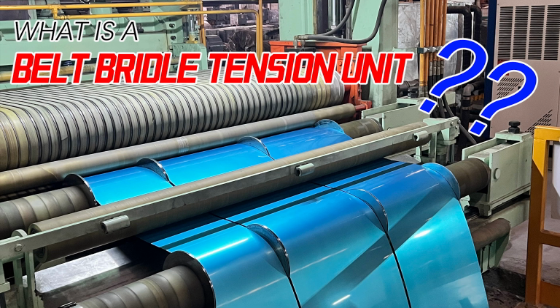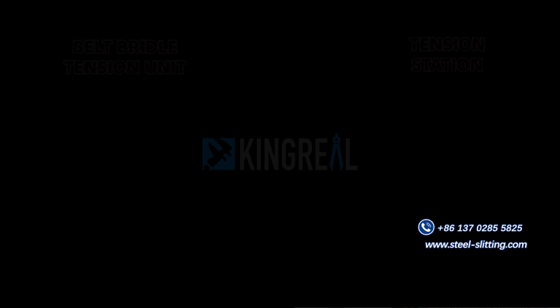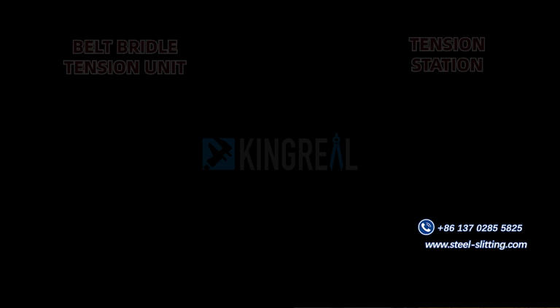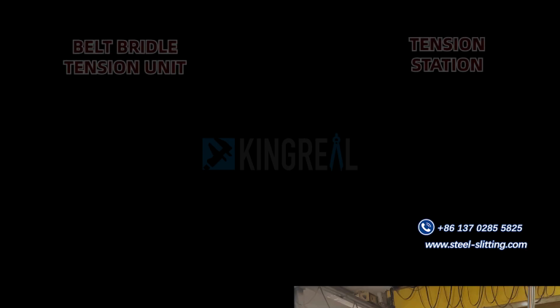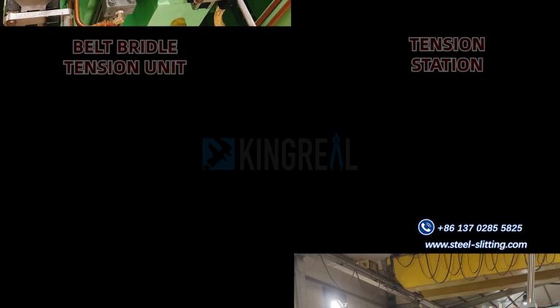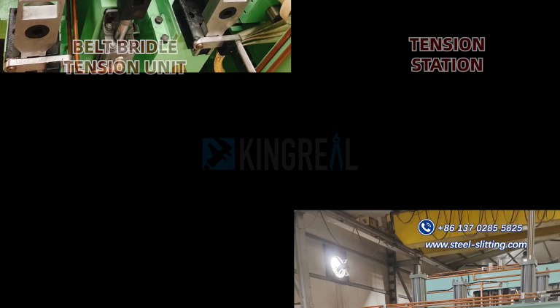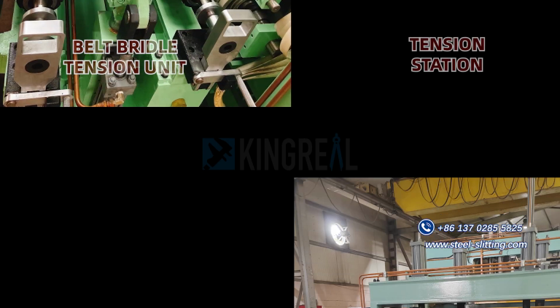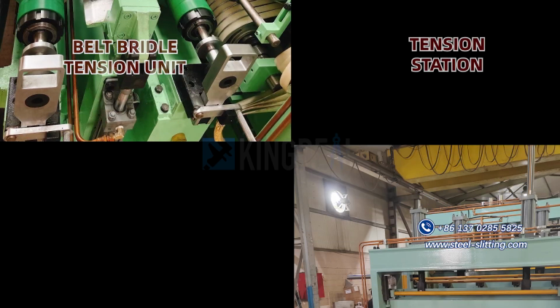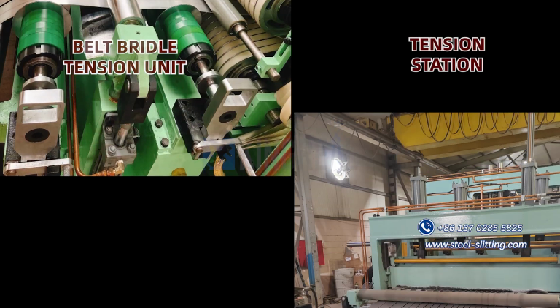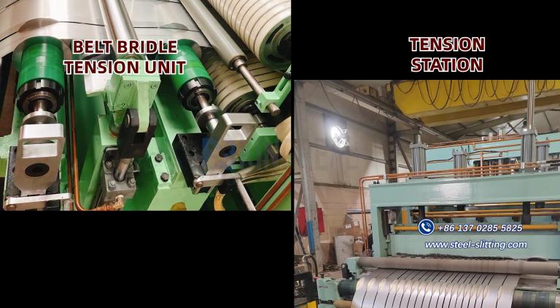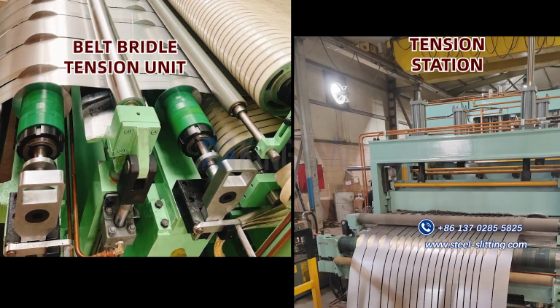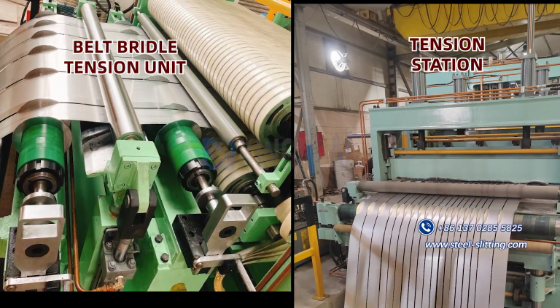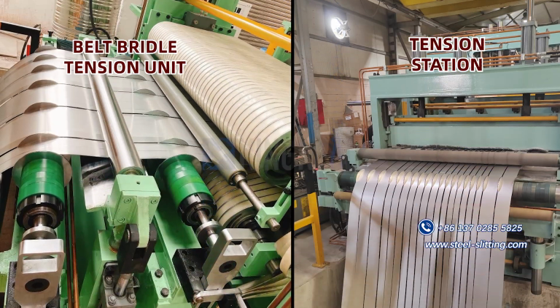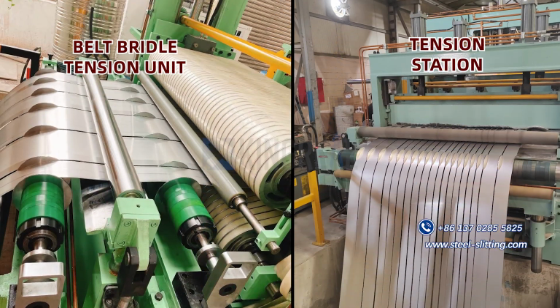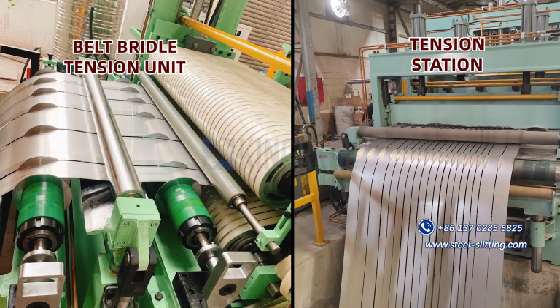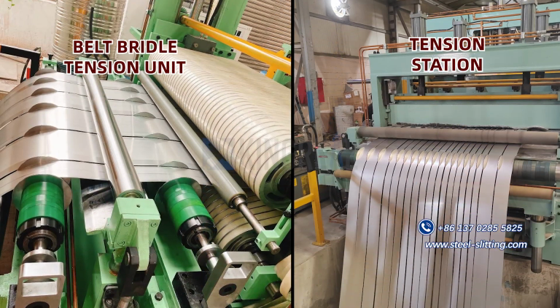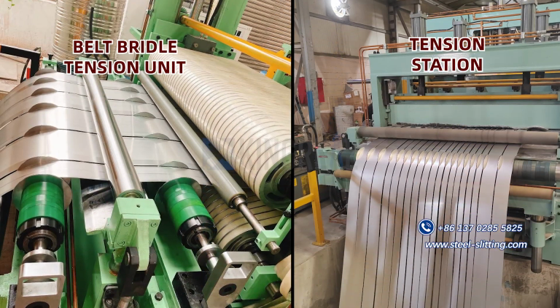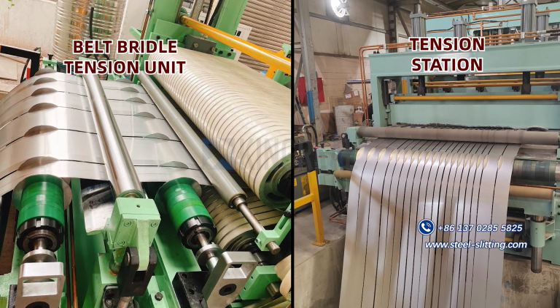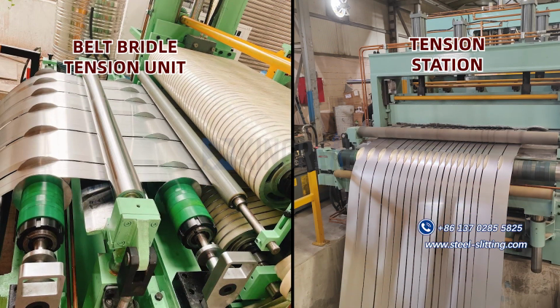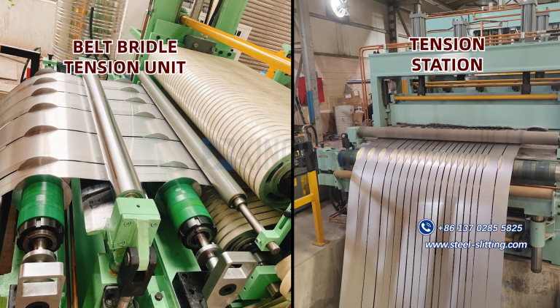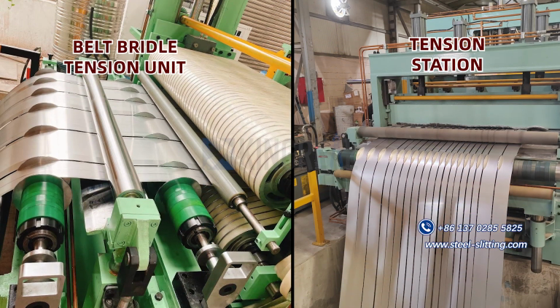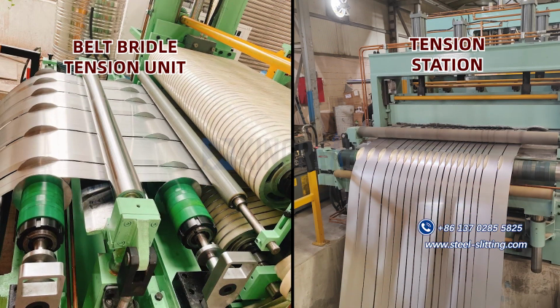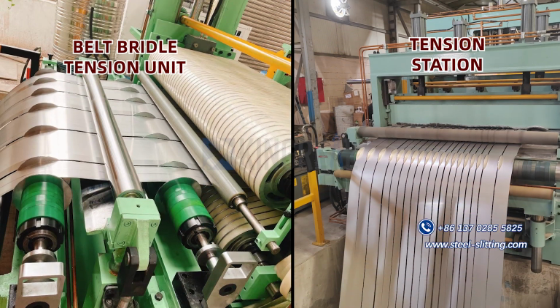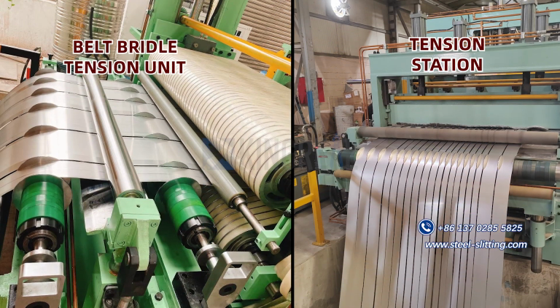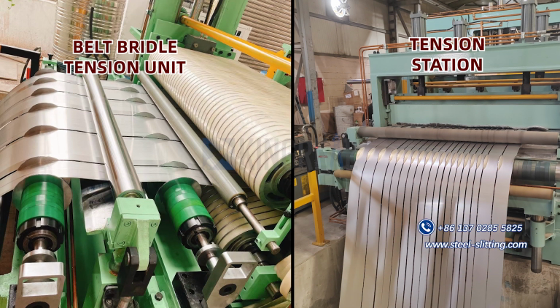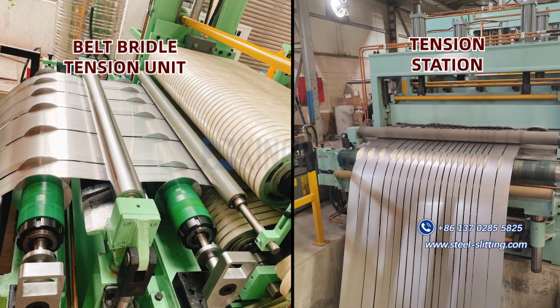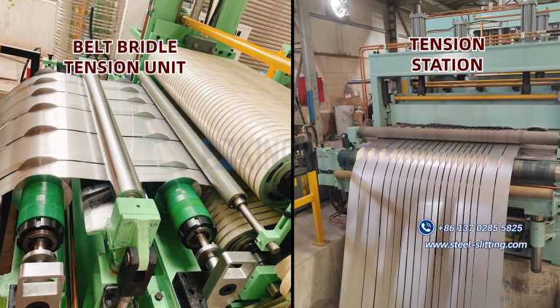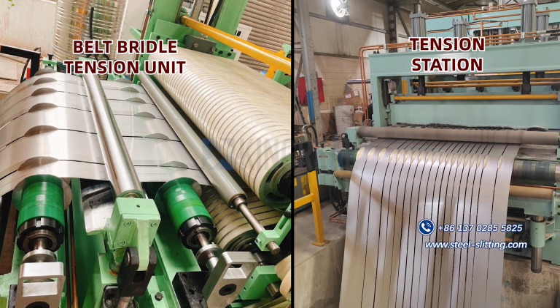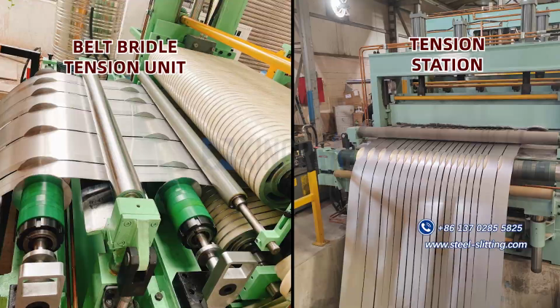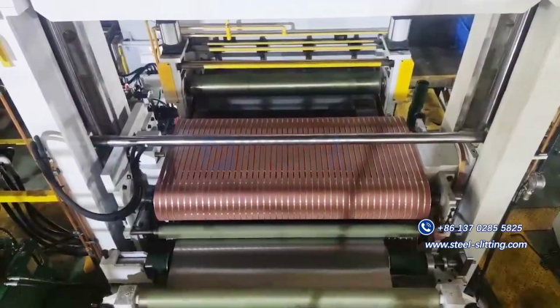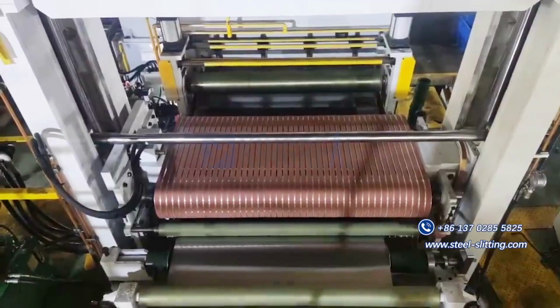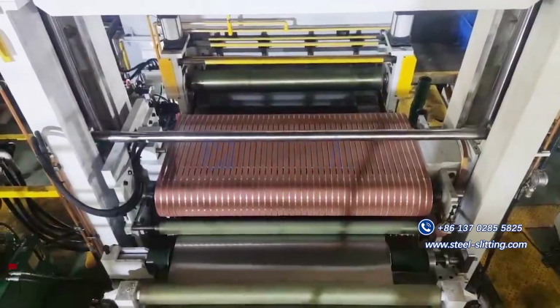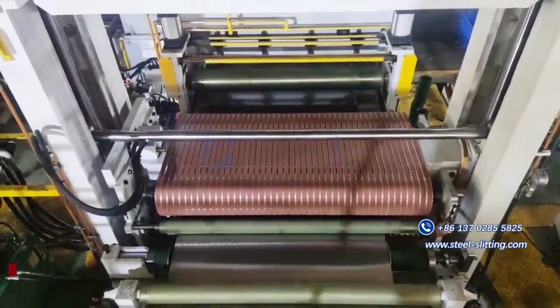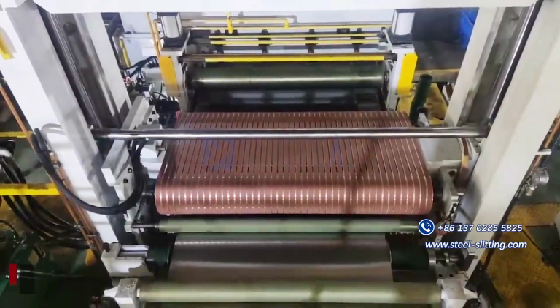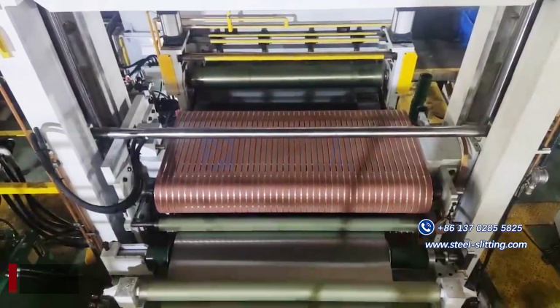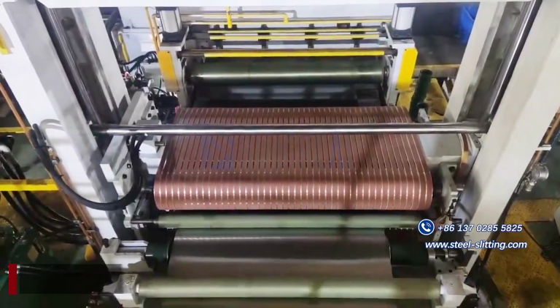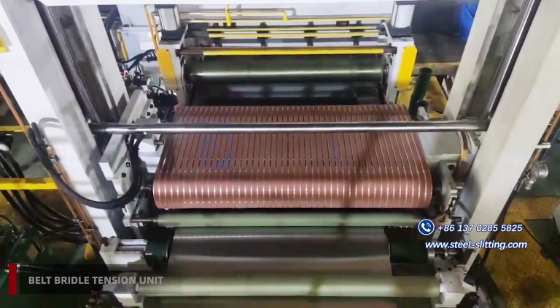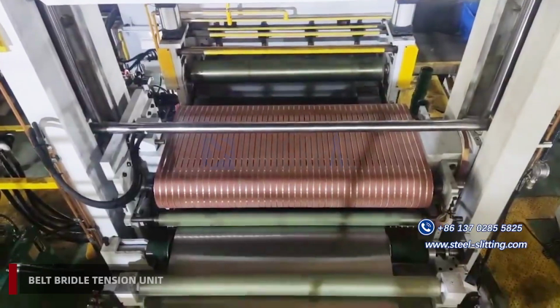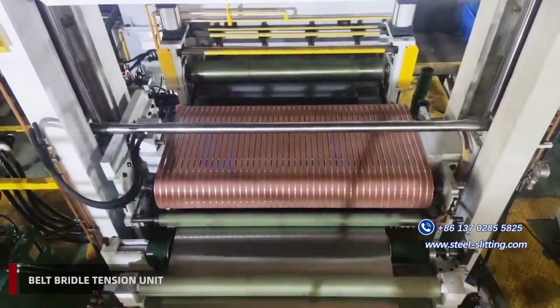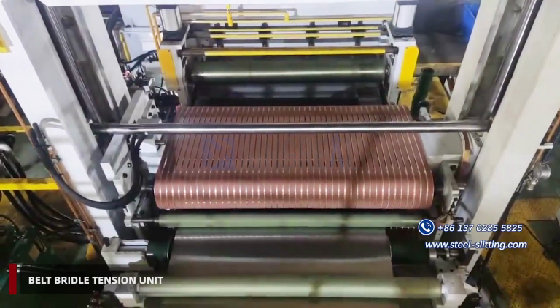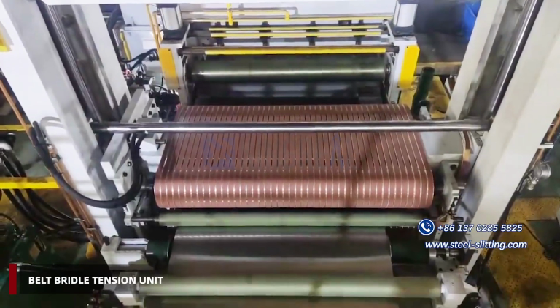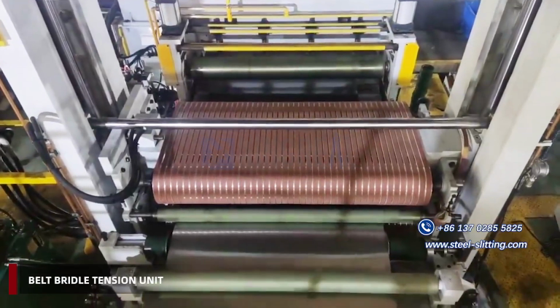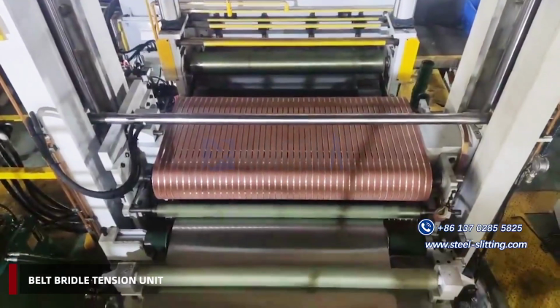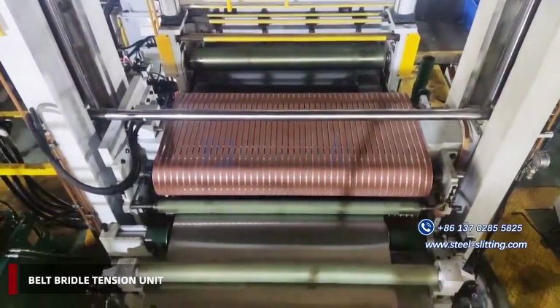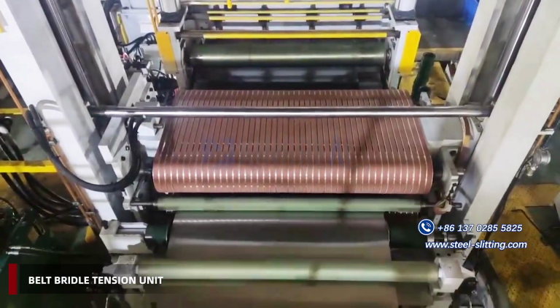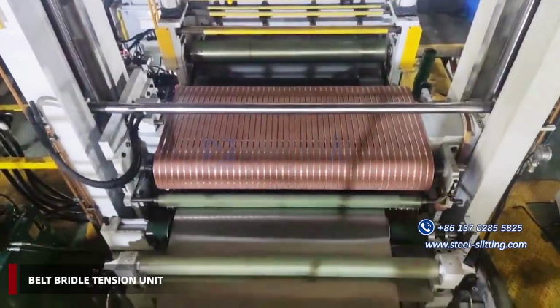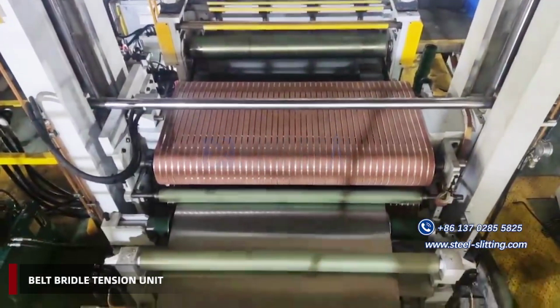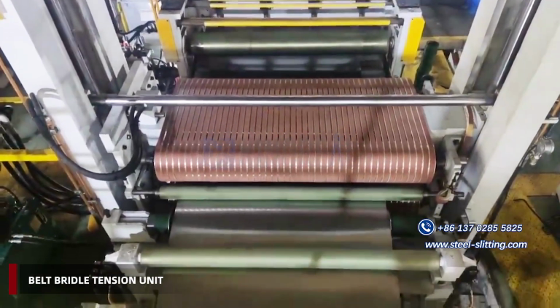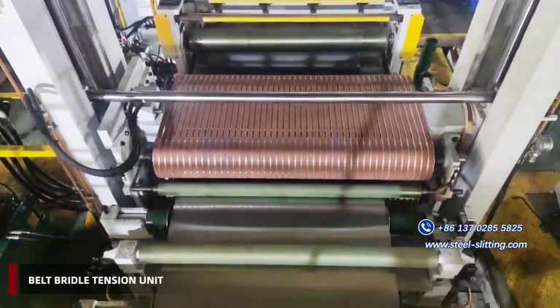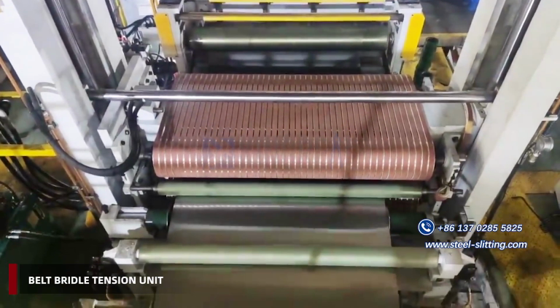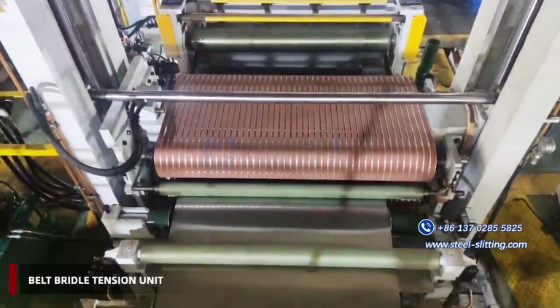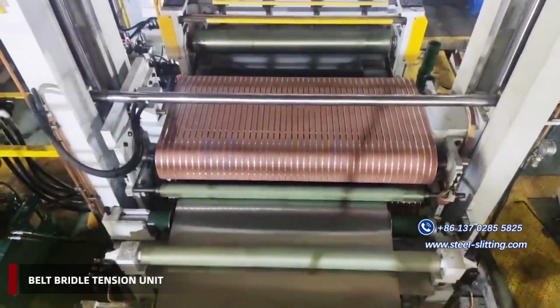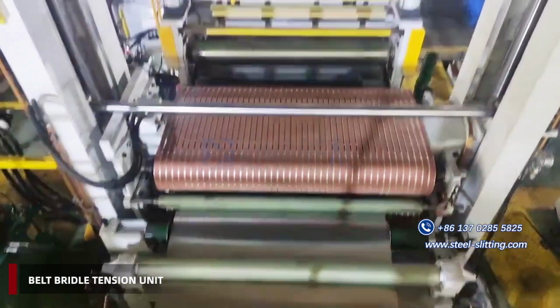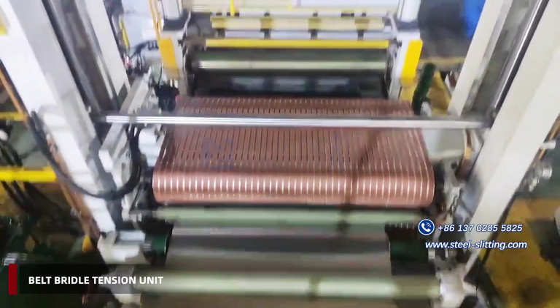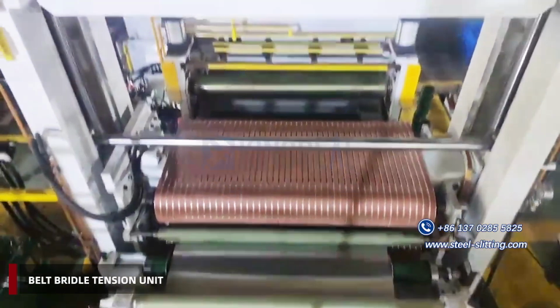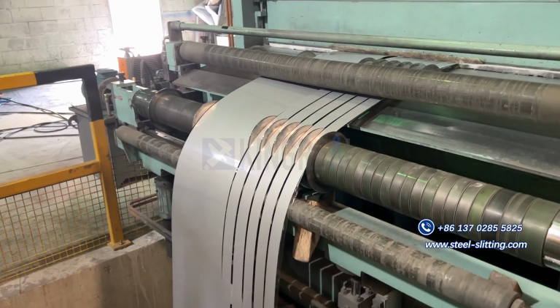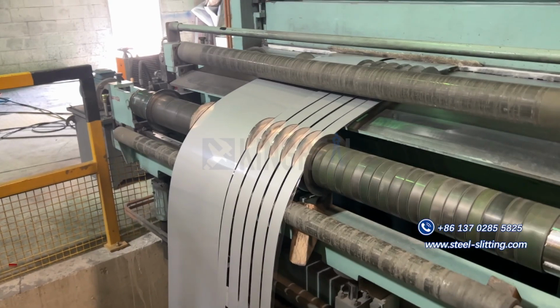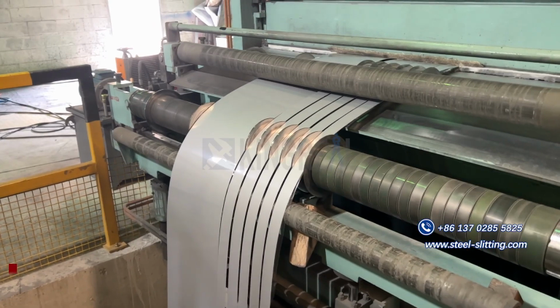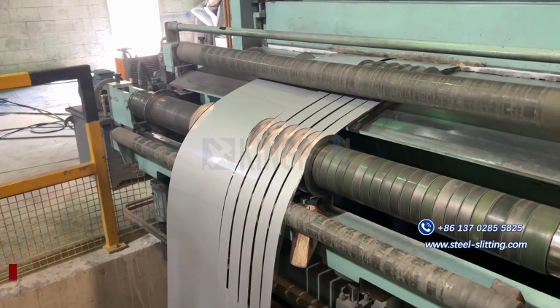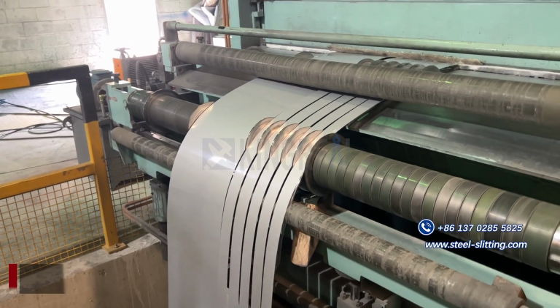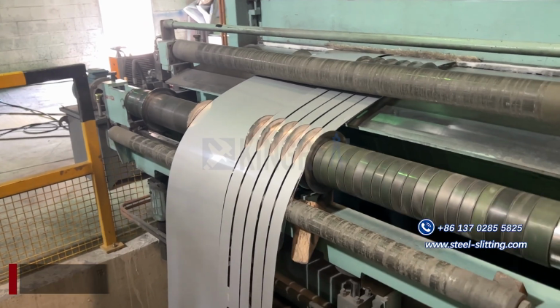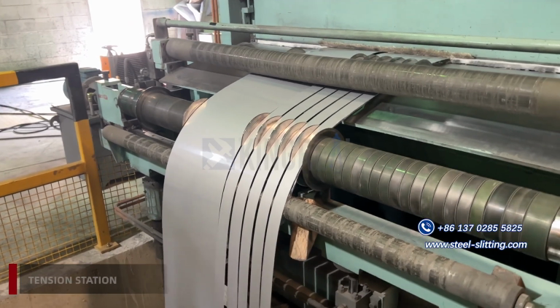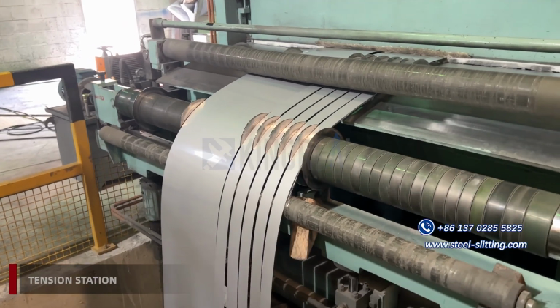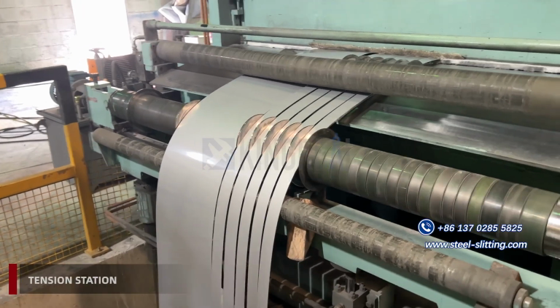Do you know the difference between a belt bridal tension unit and an ordinary tension station in a coil slitting machine?